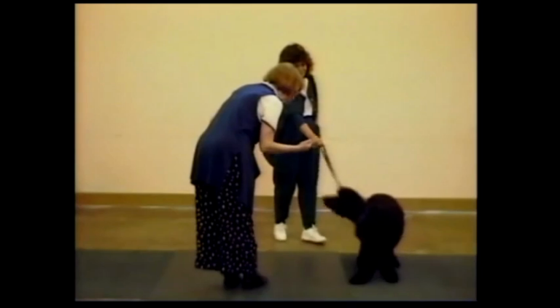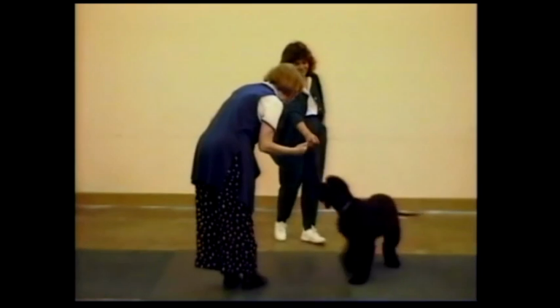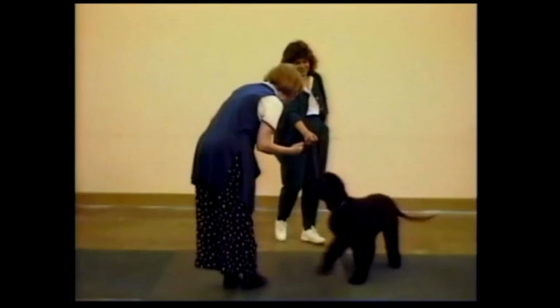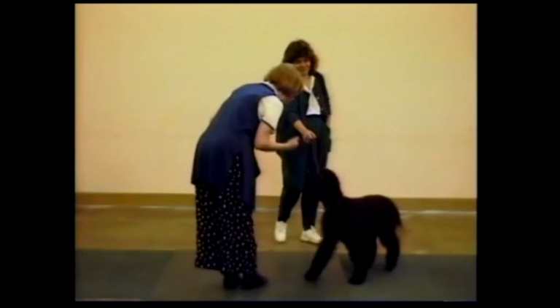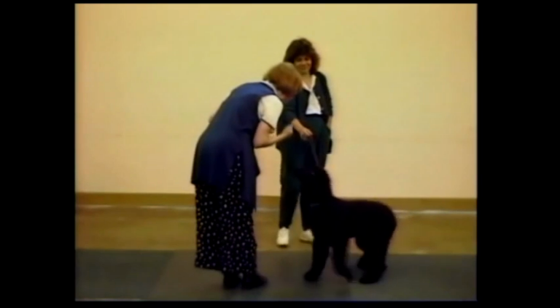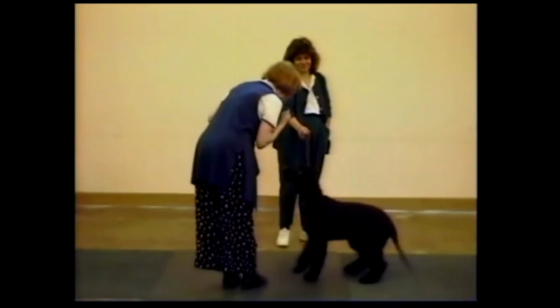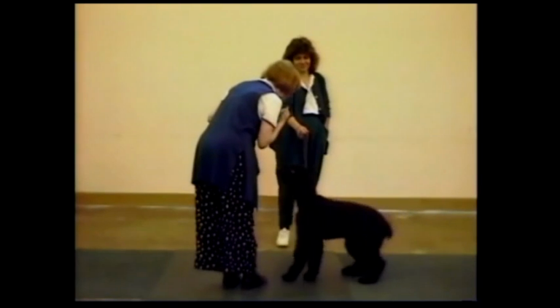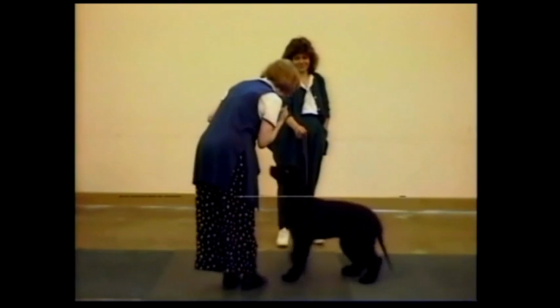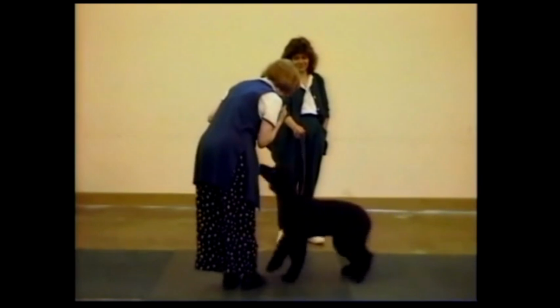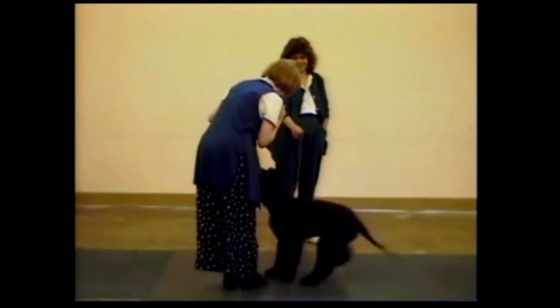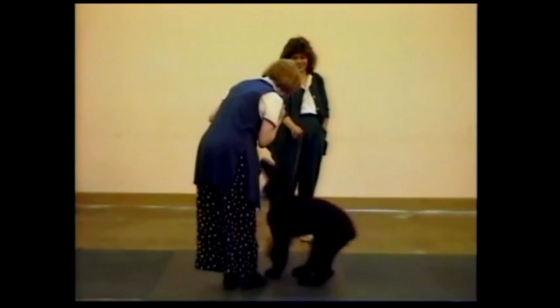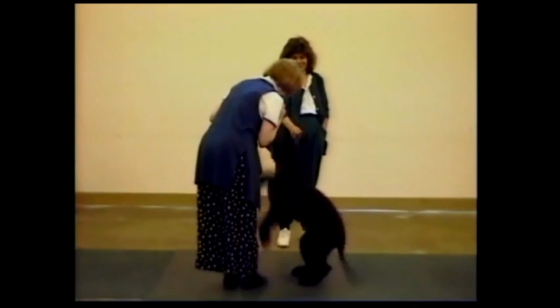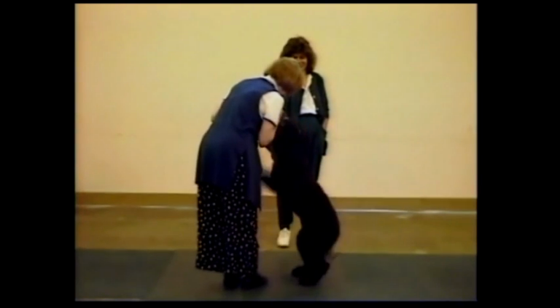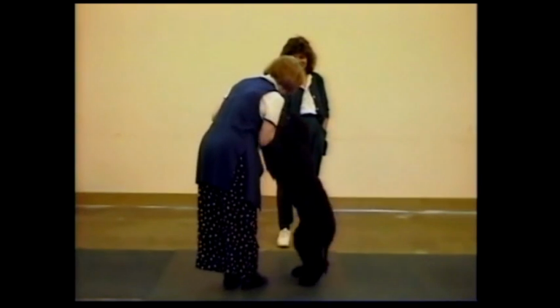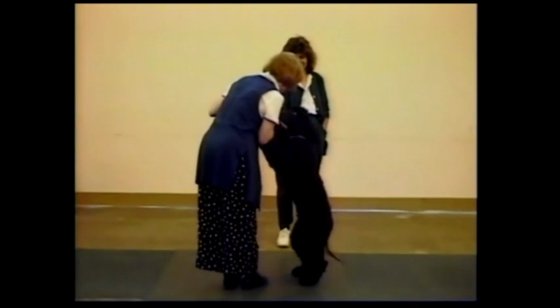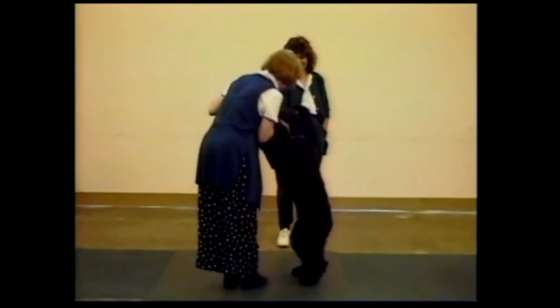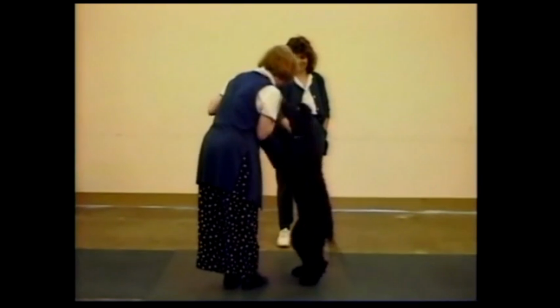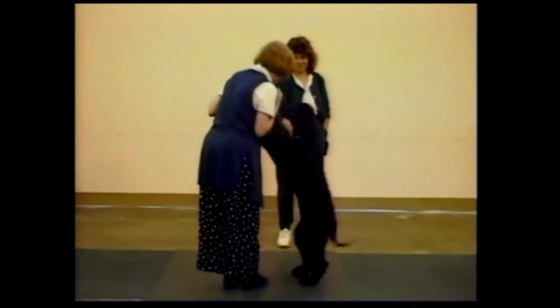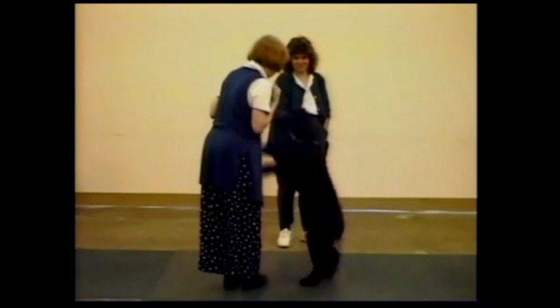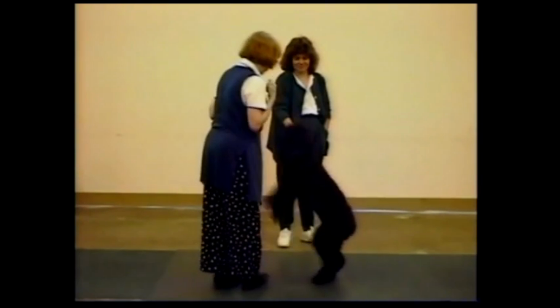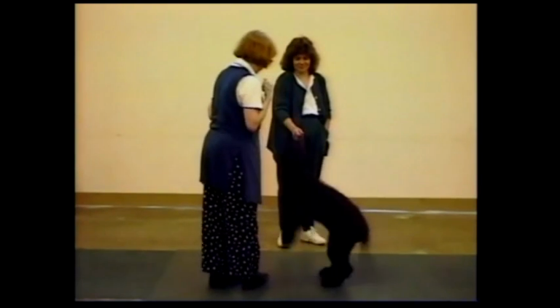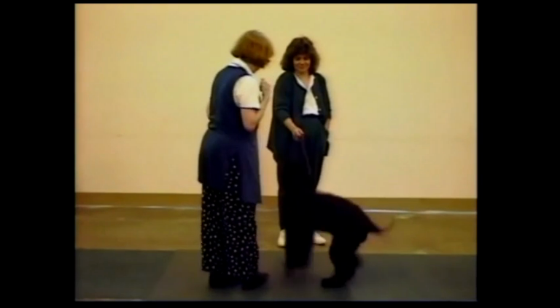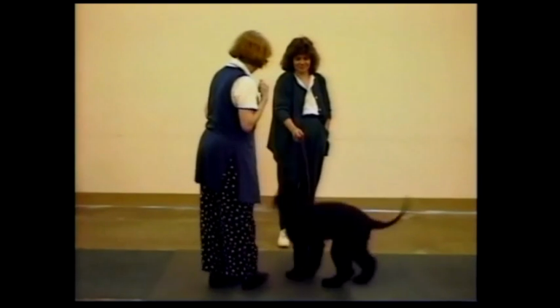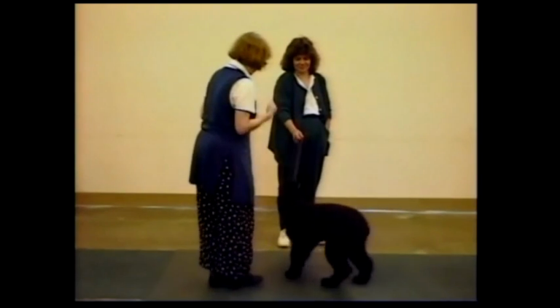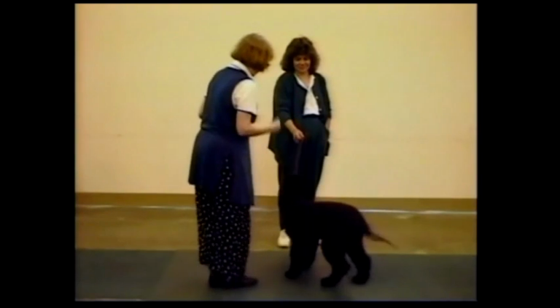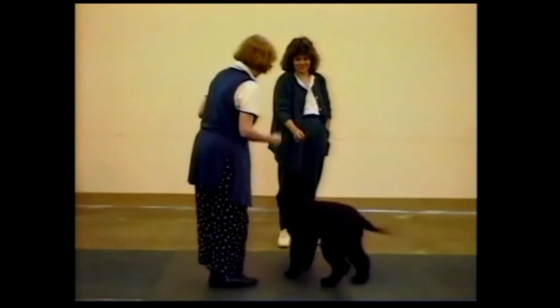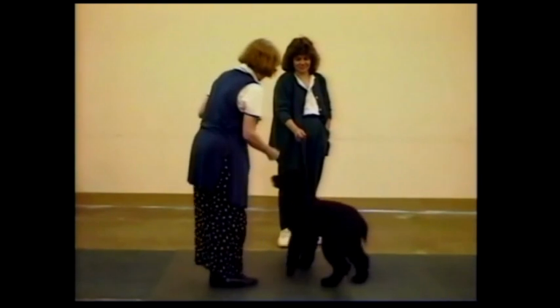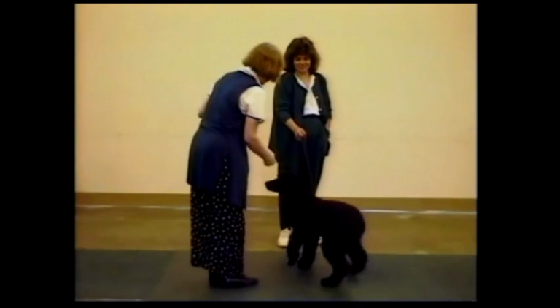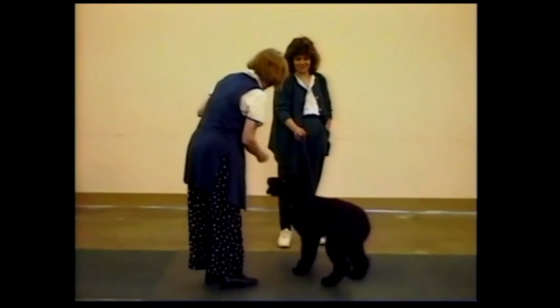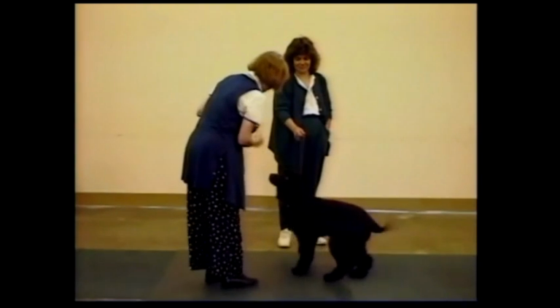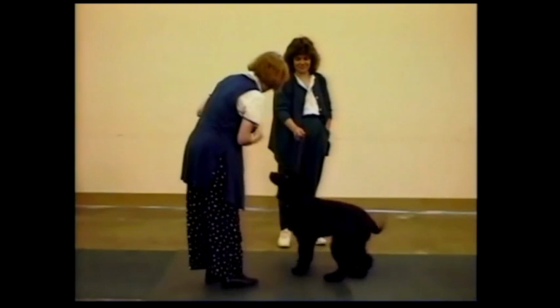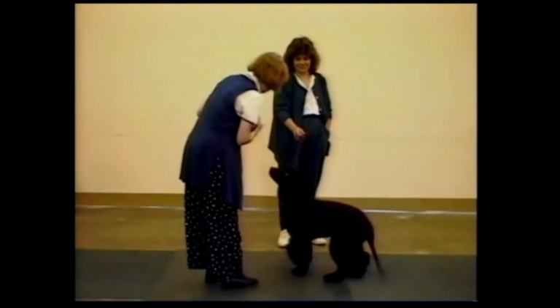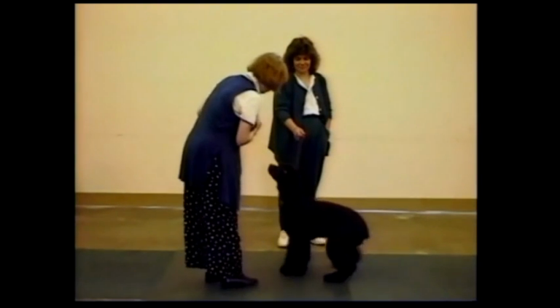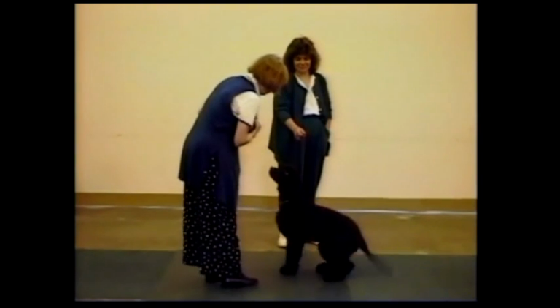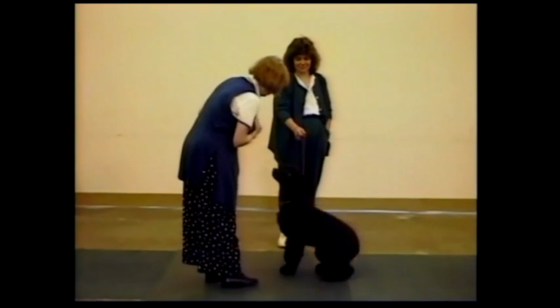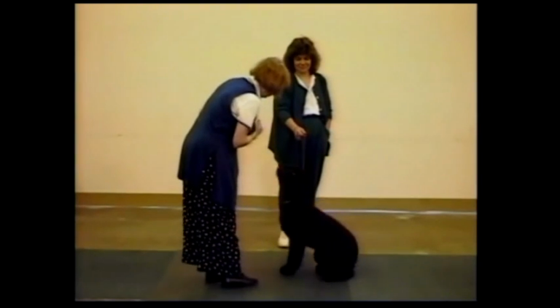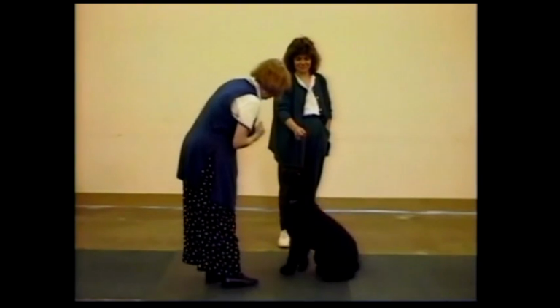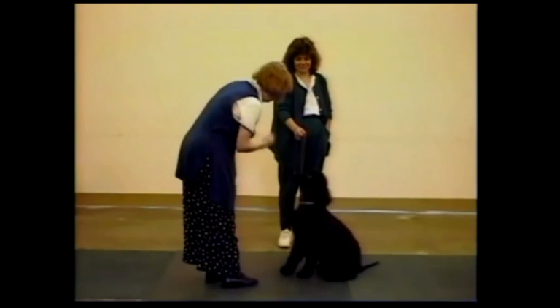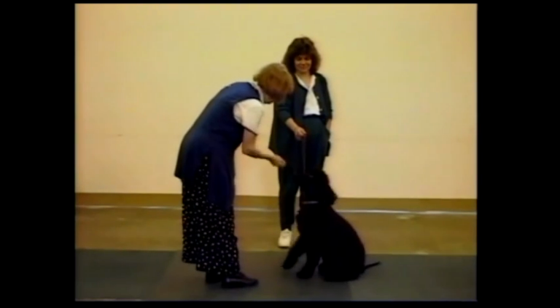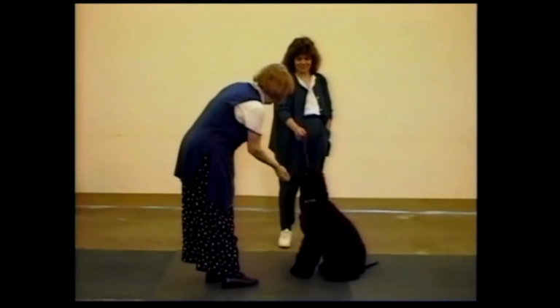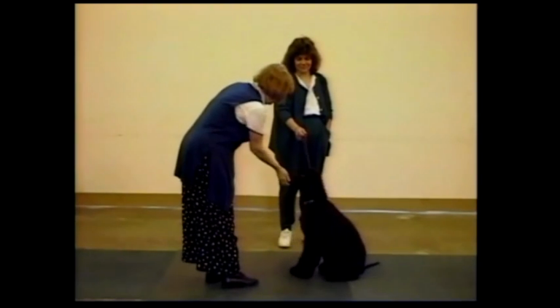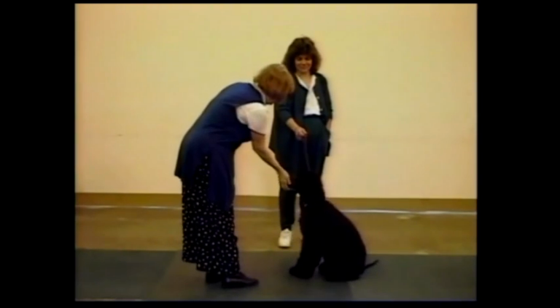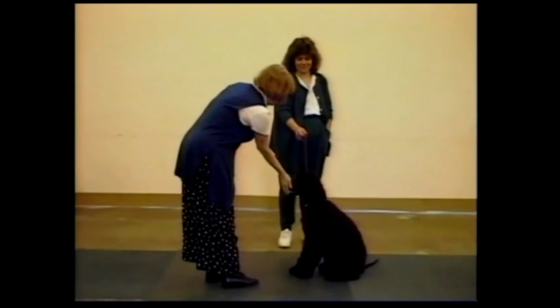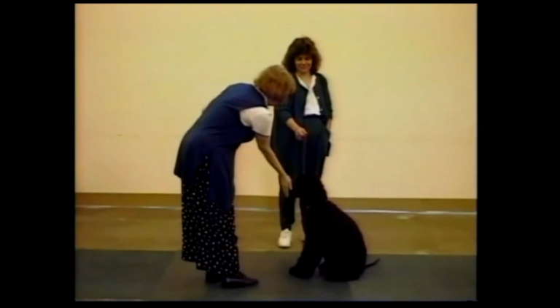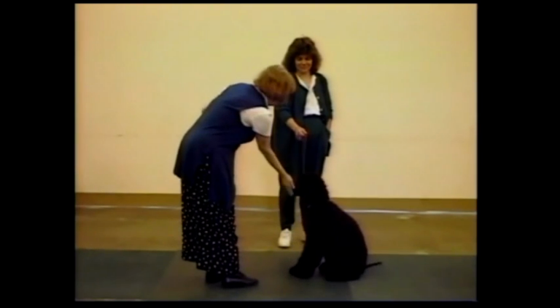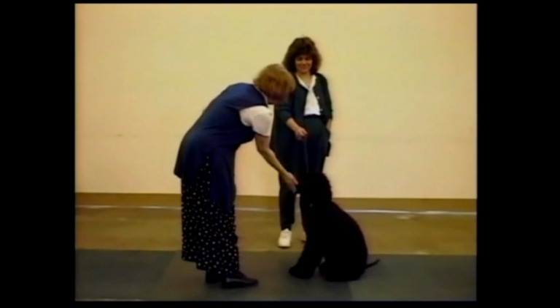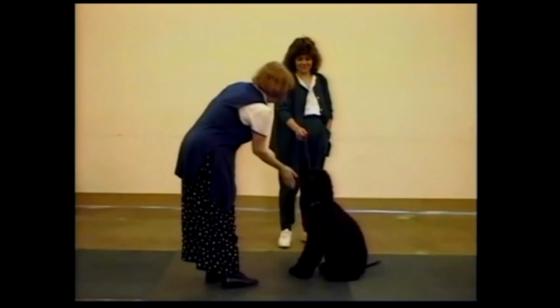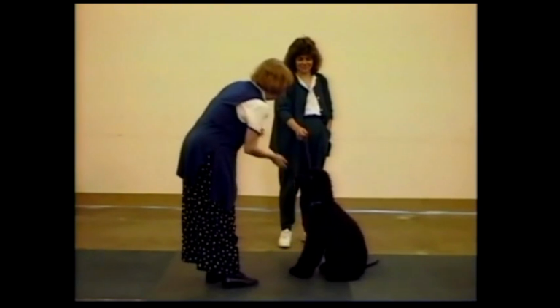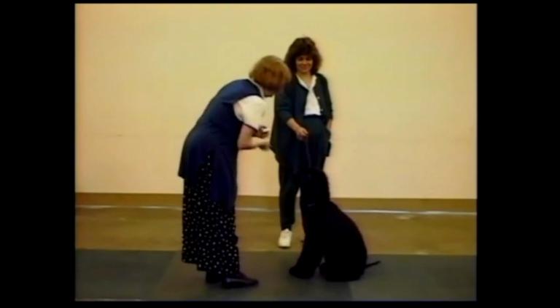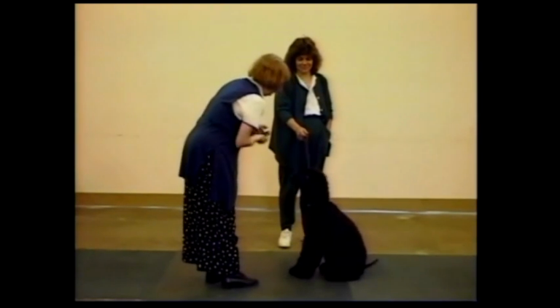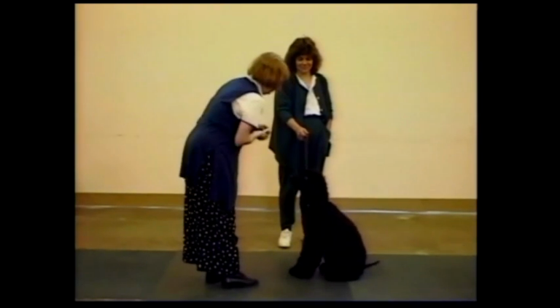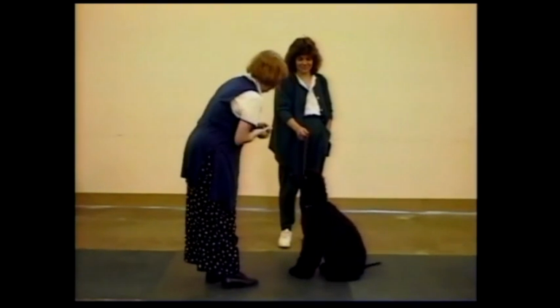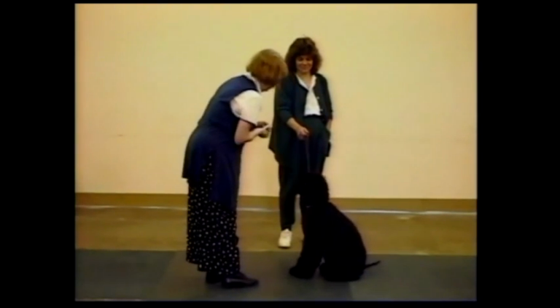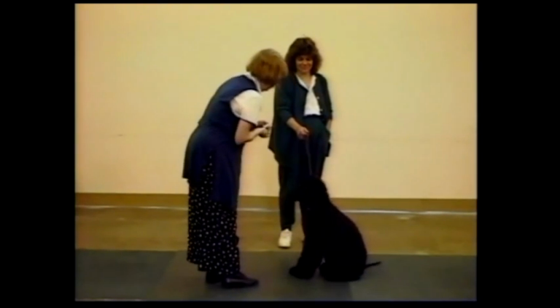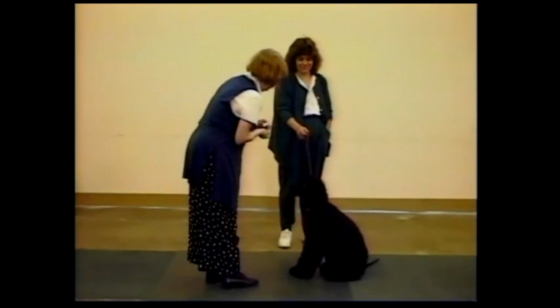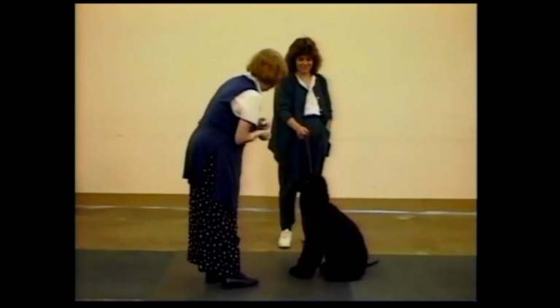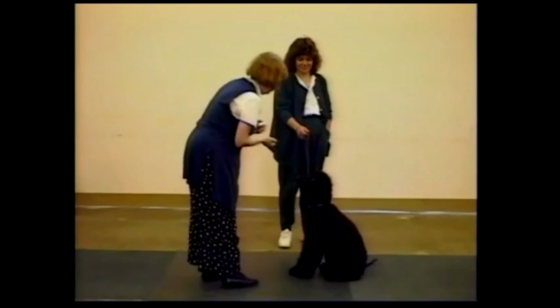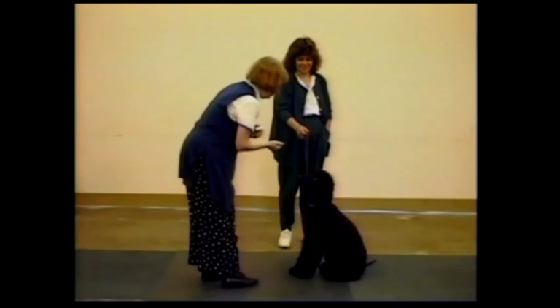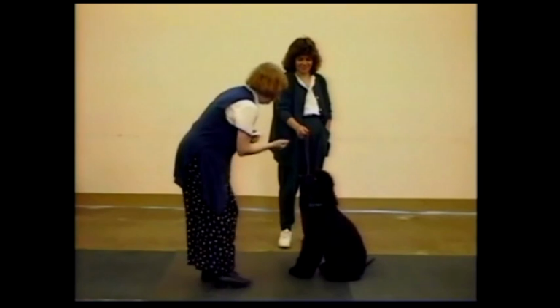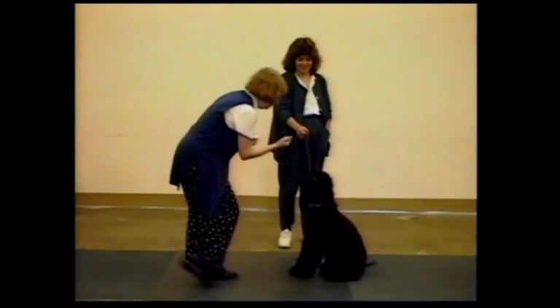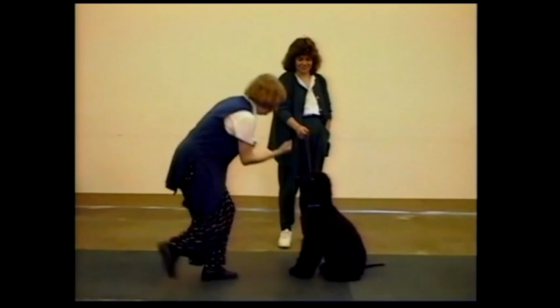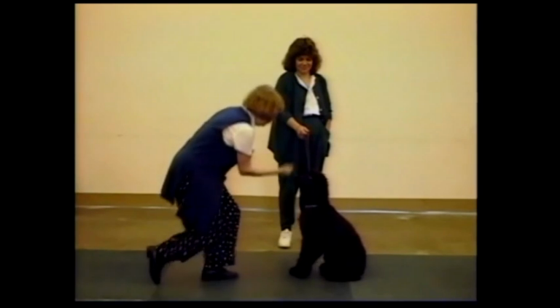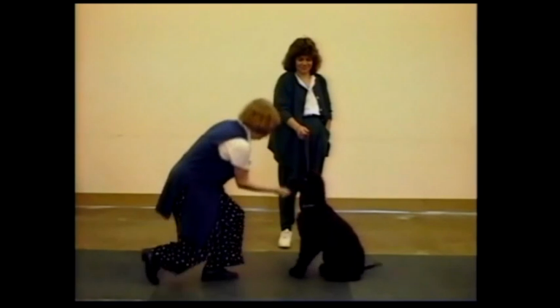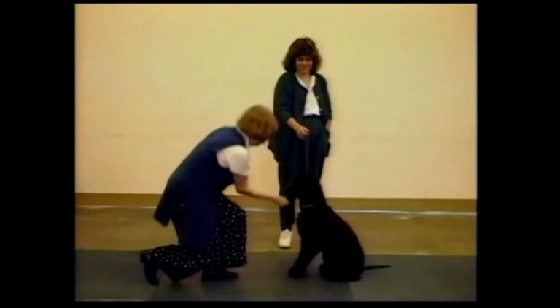As soon as things change, the dog thinks the game is over. So then you just repeat the lesson she's just had.